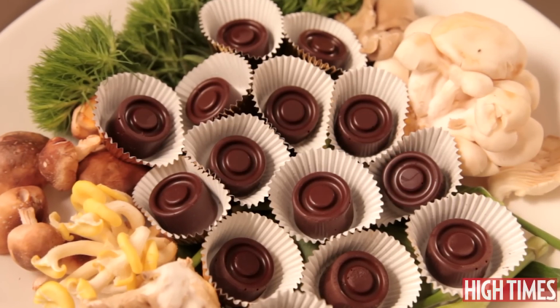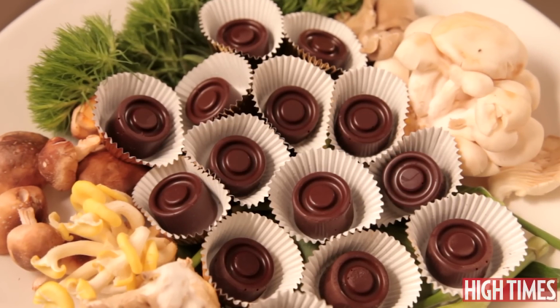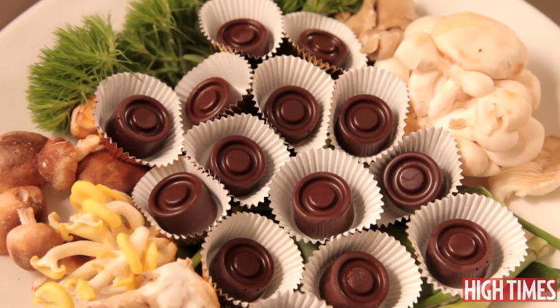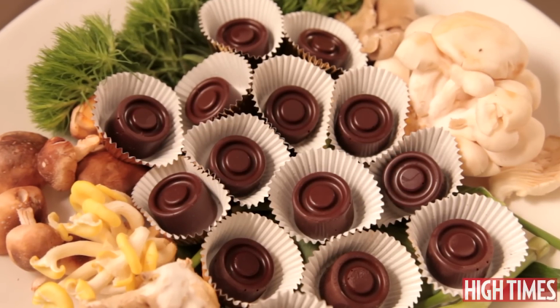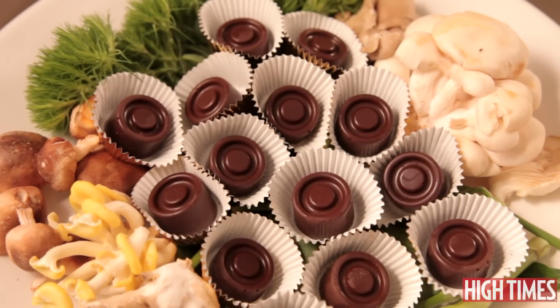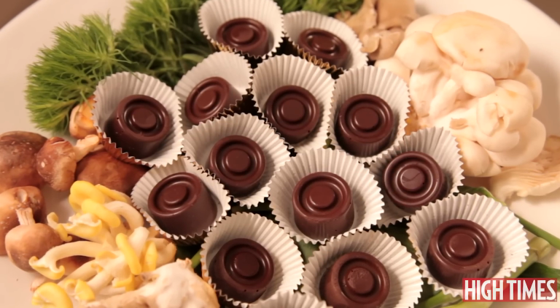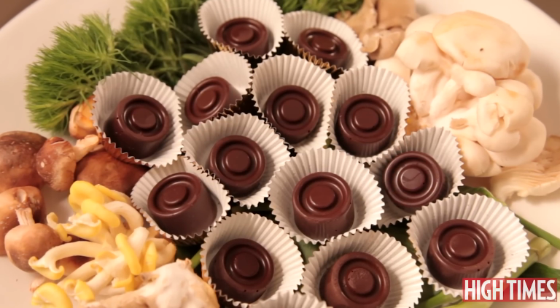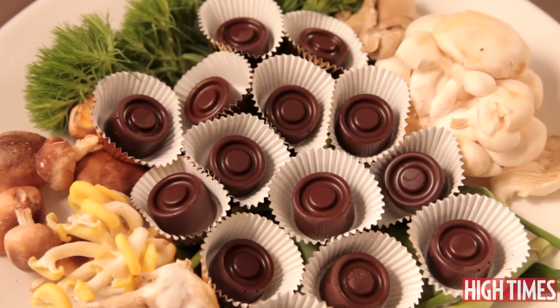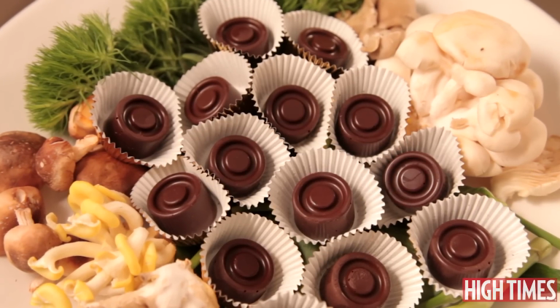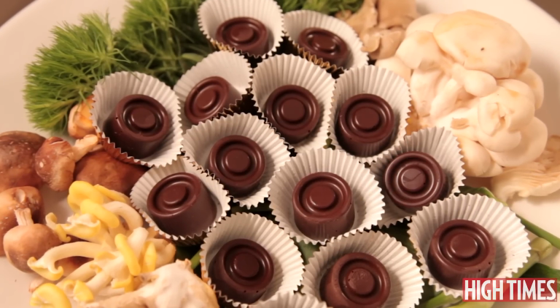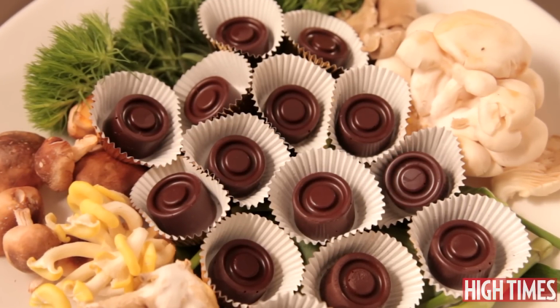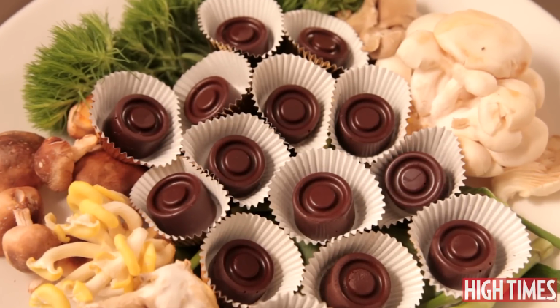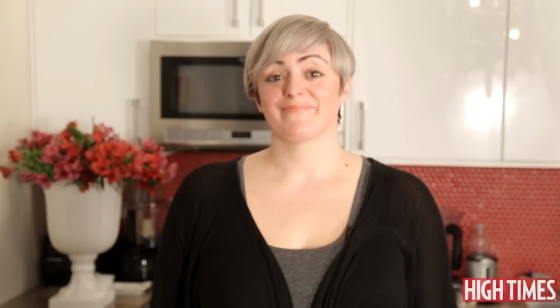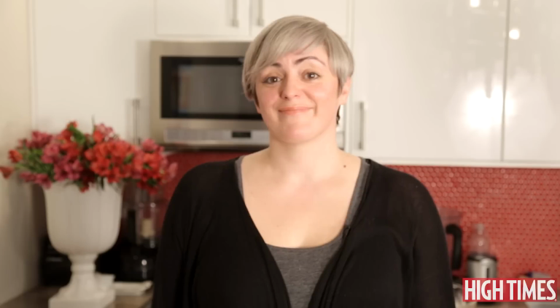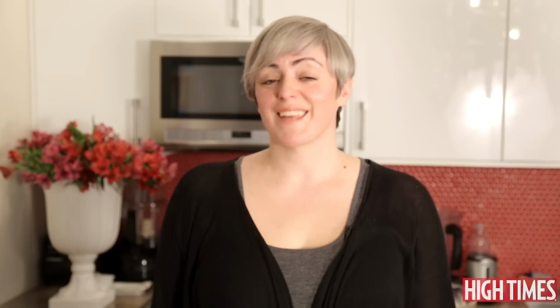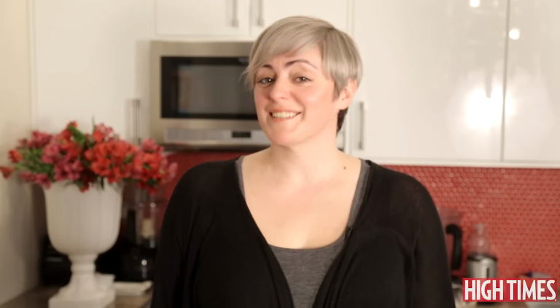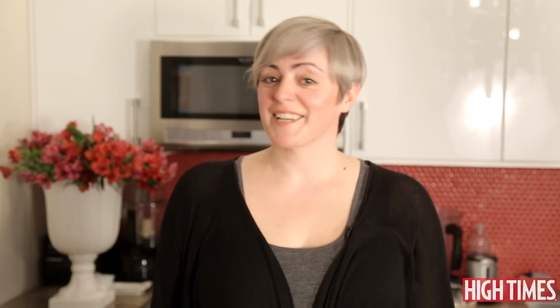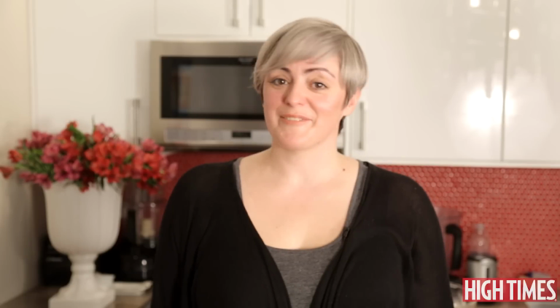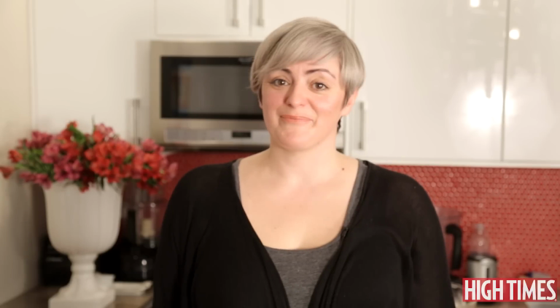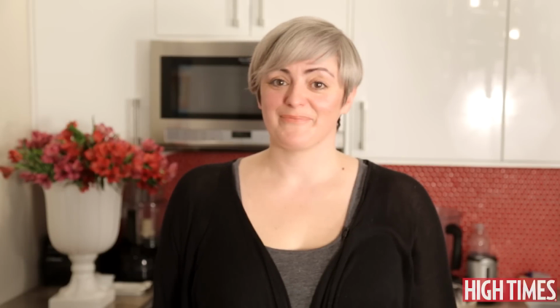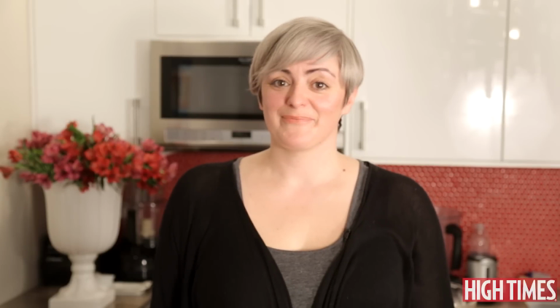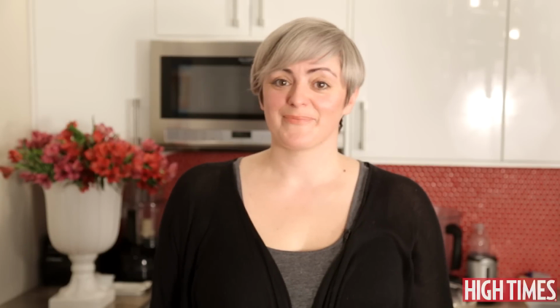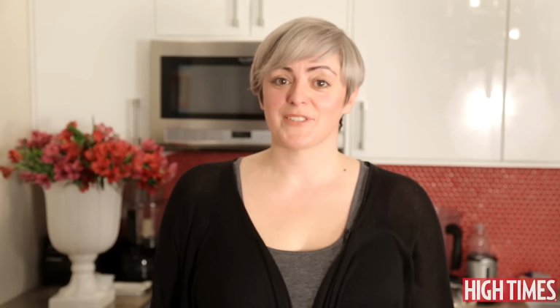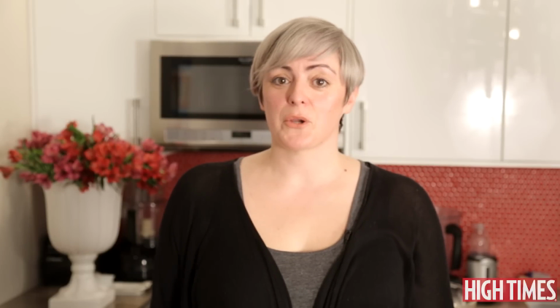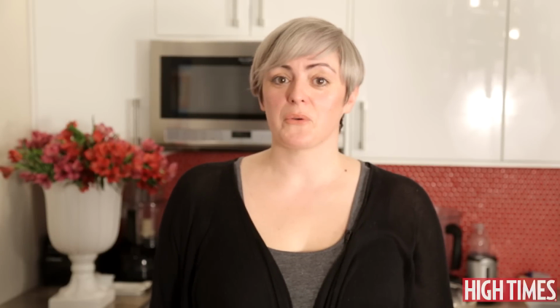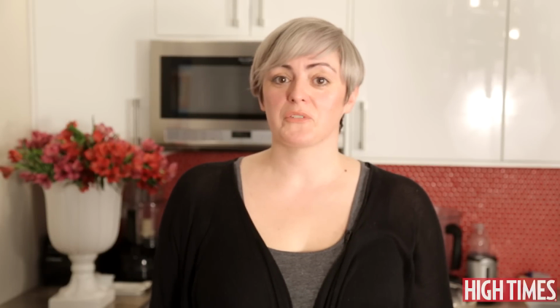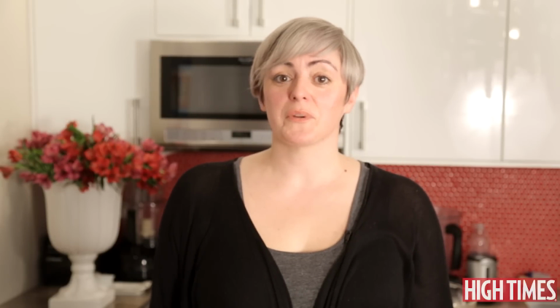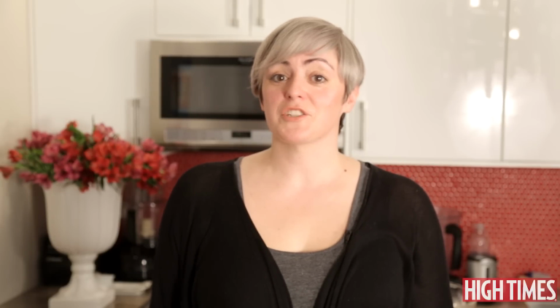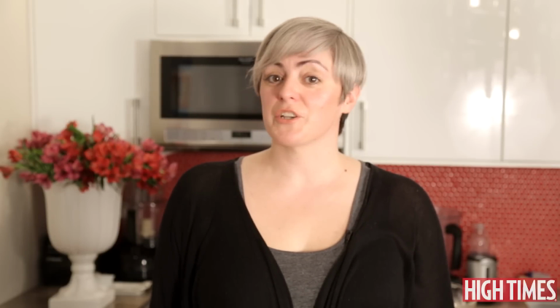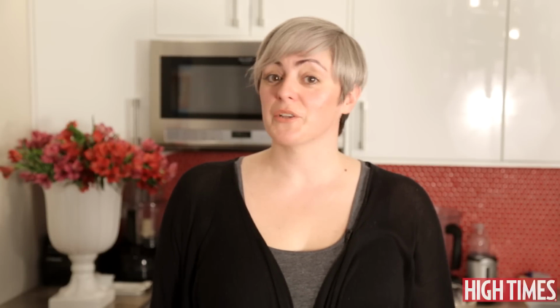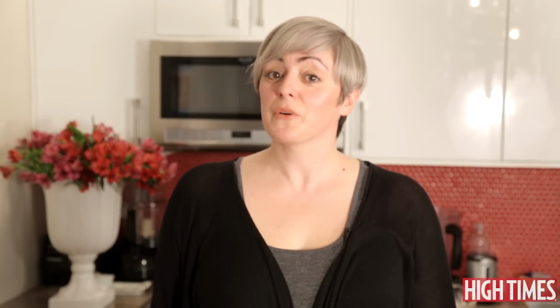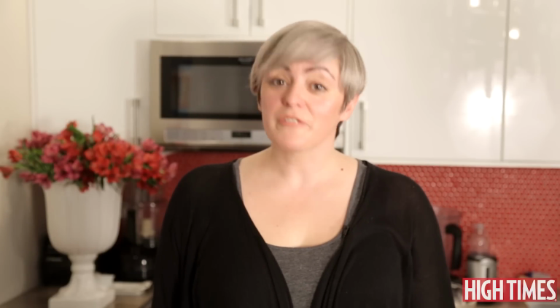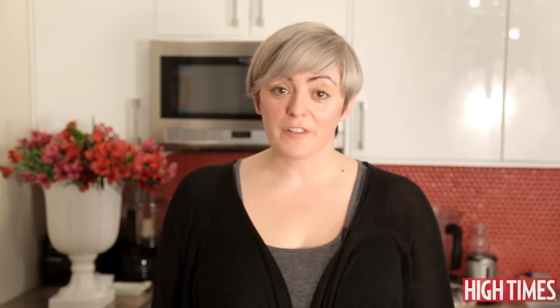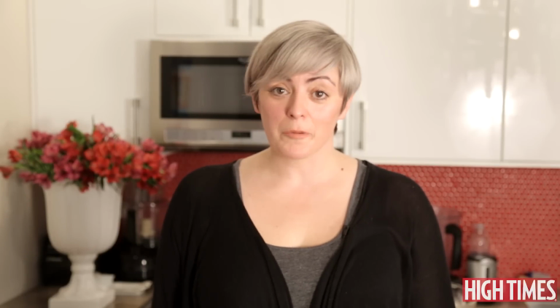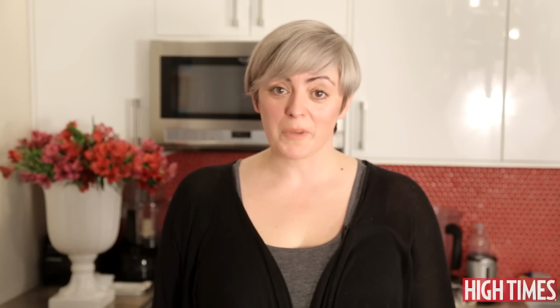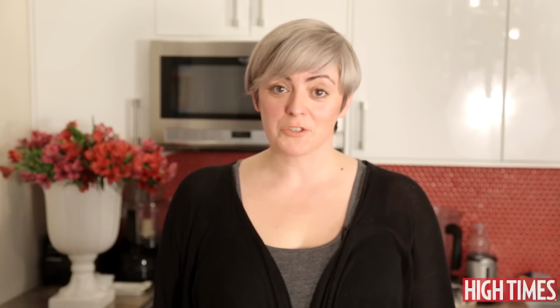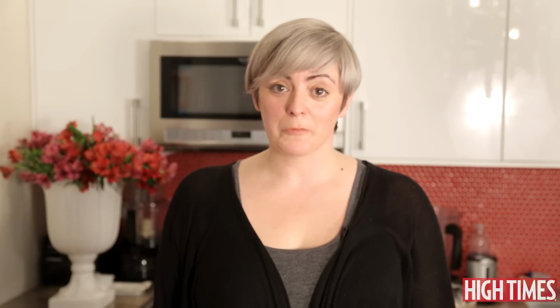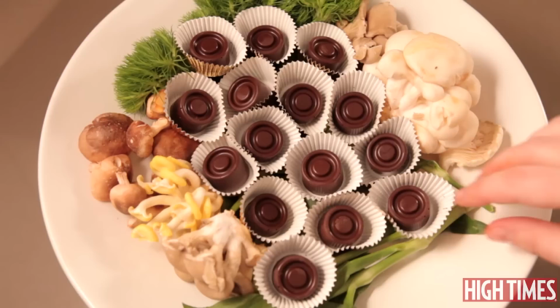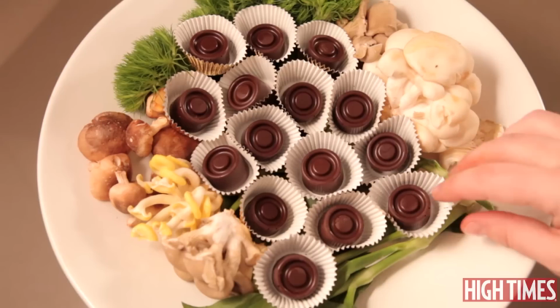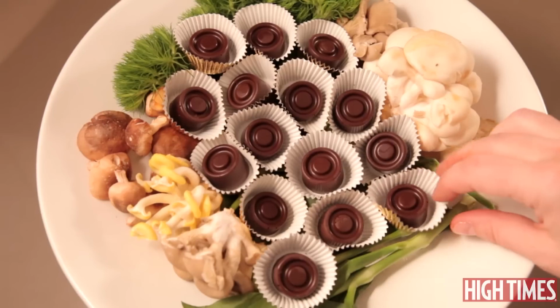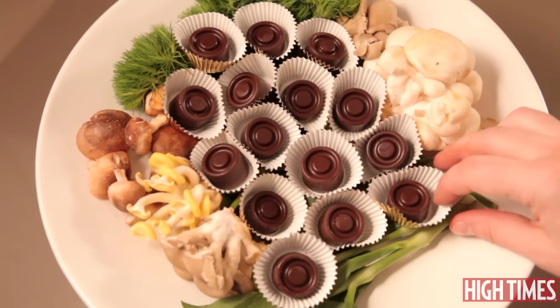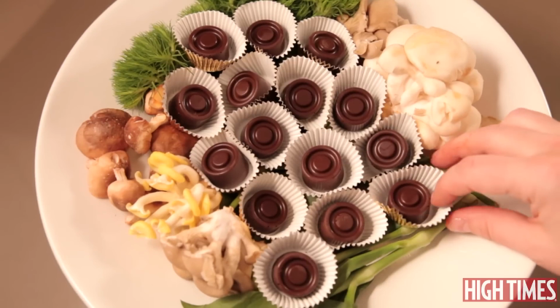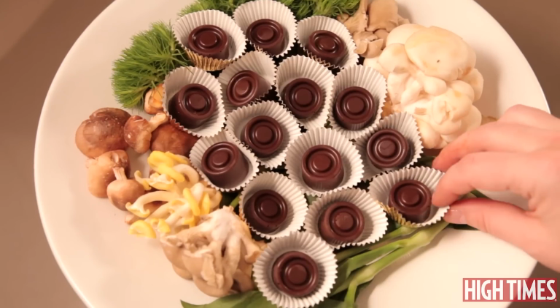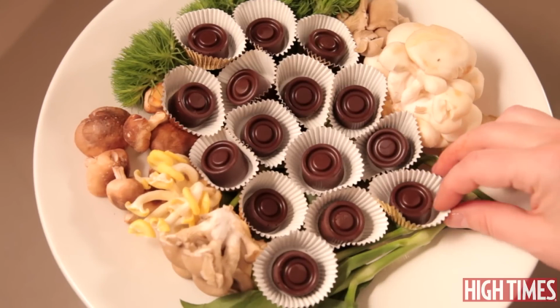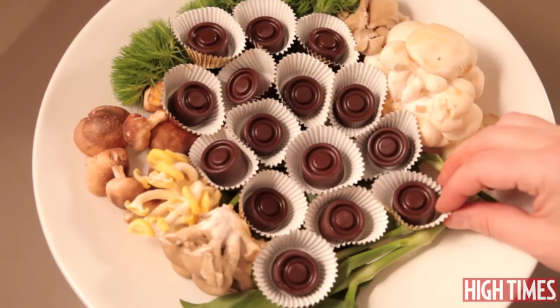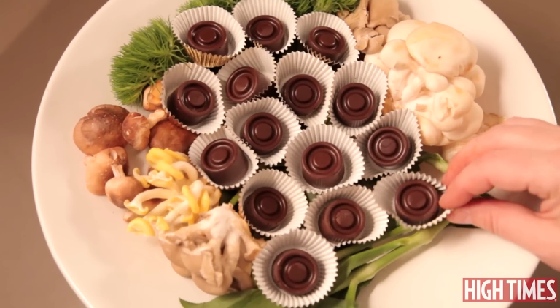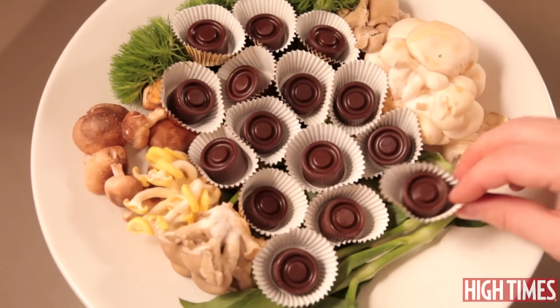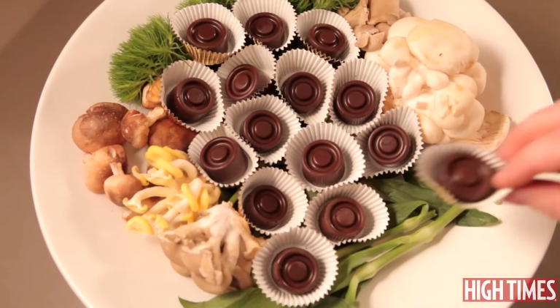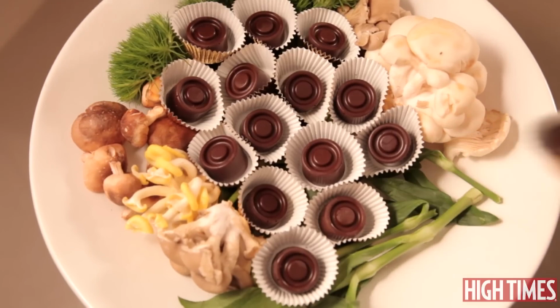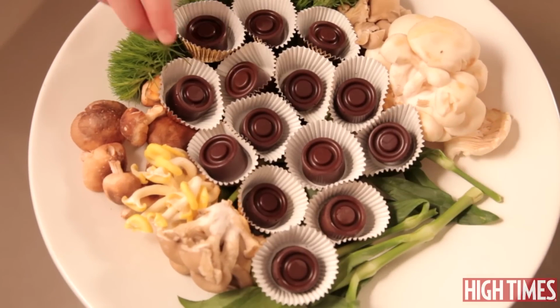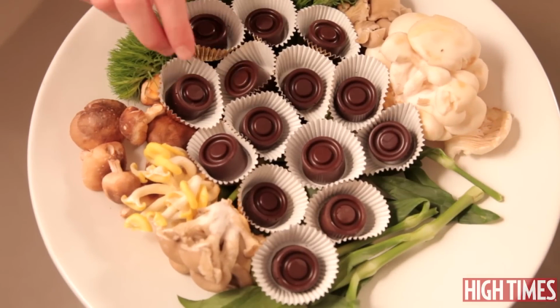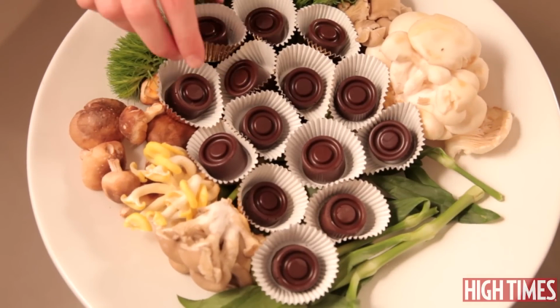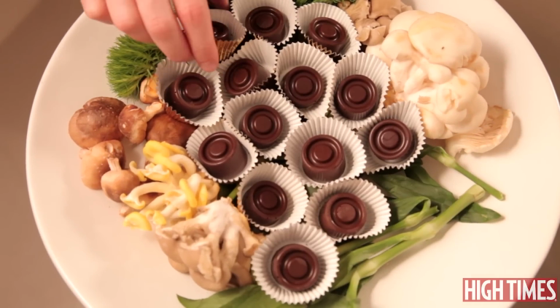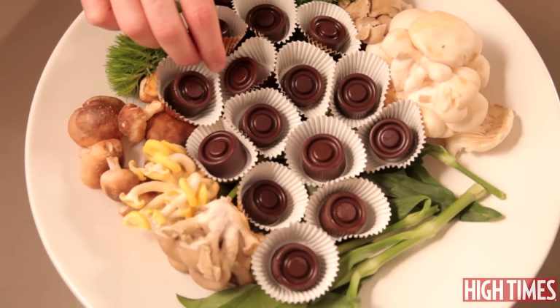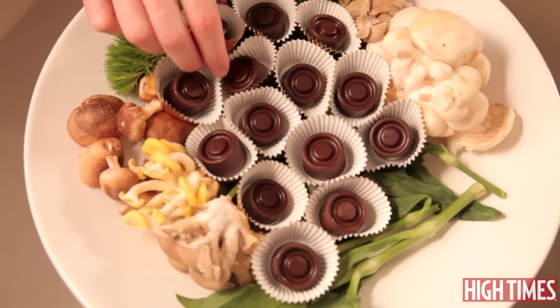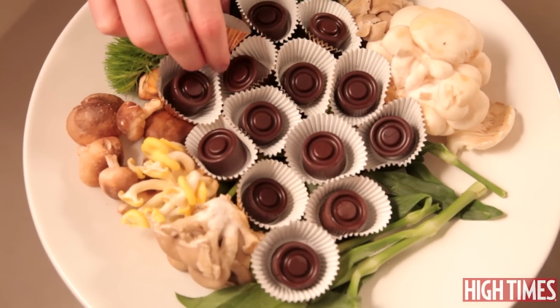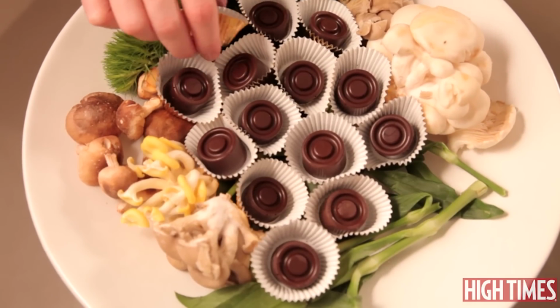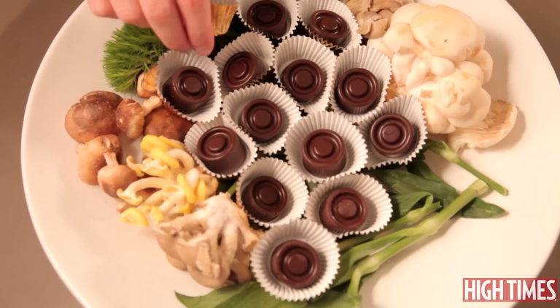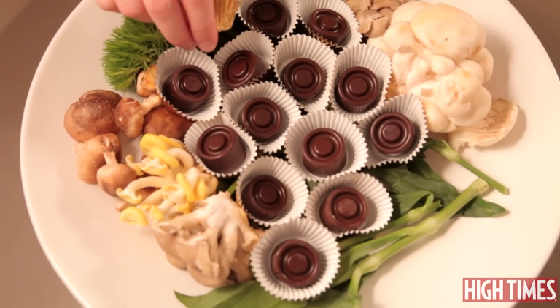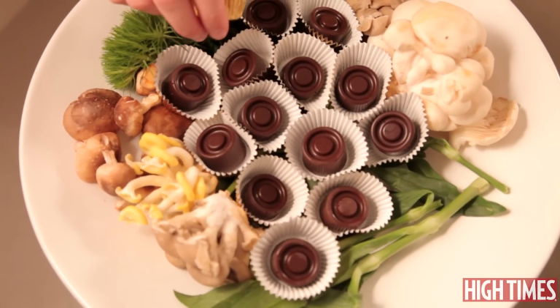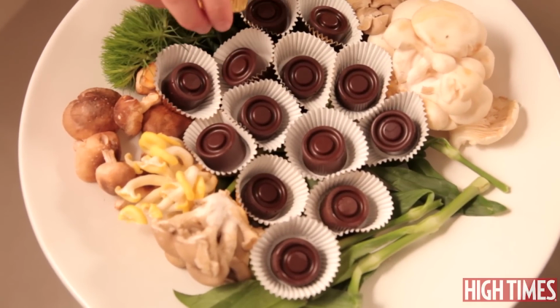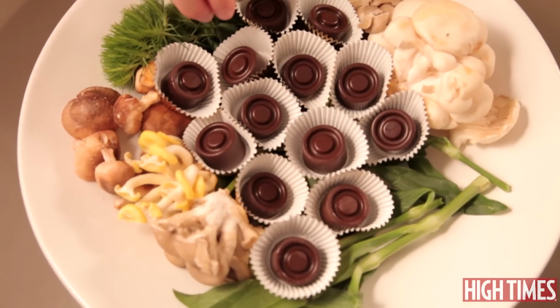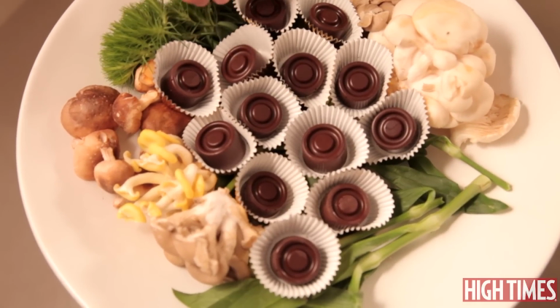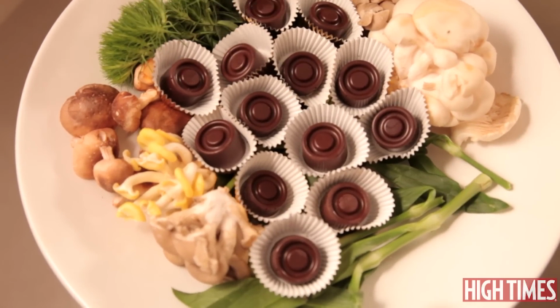15 perfect mushroom chocolates. See how easy it was? That's it. So if you want to share your favorite mushroom recipes in the comments, hit us up and we'll see you next time.